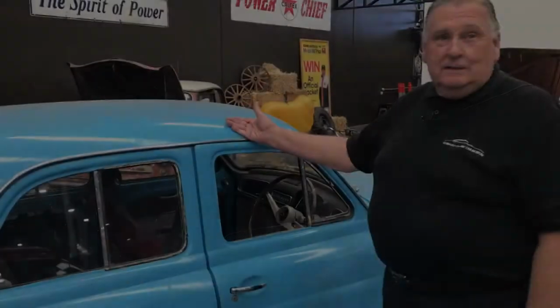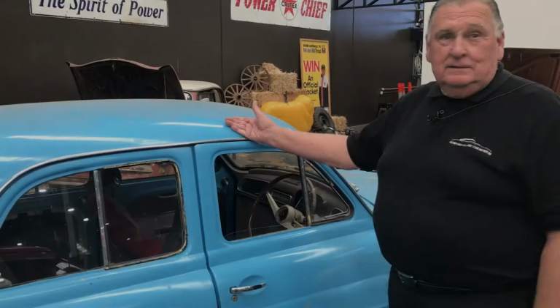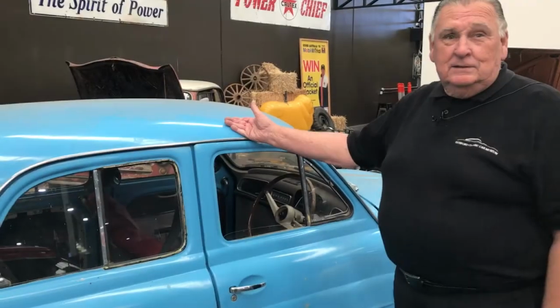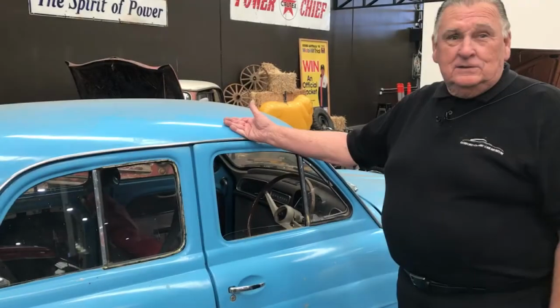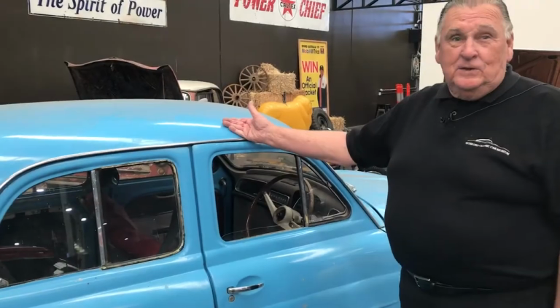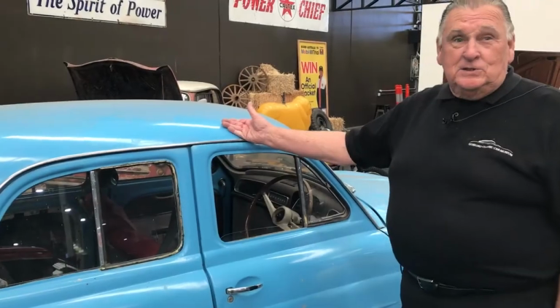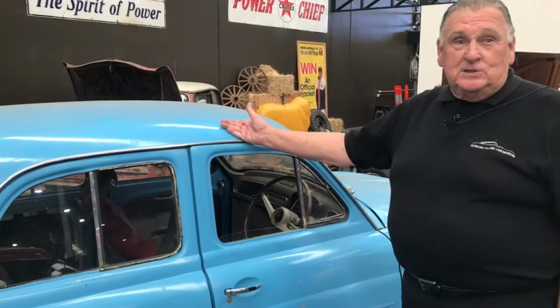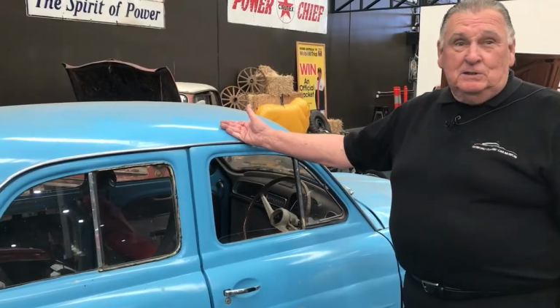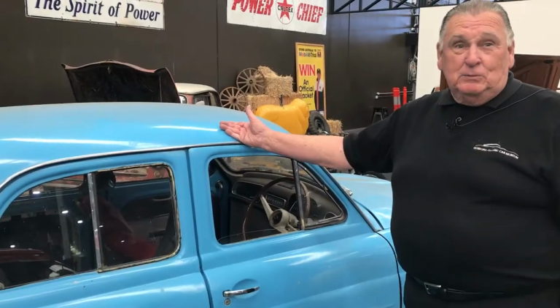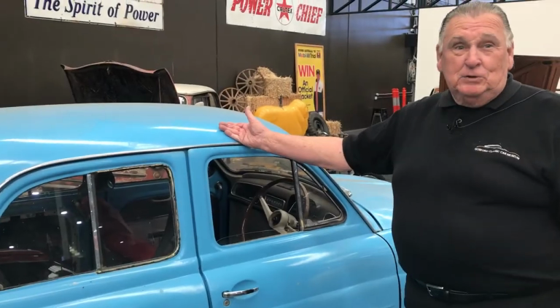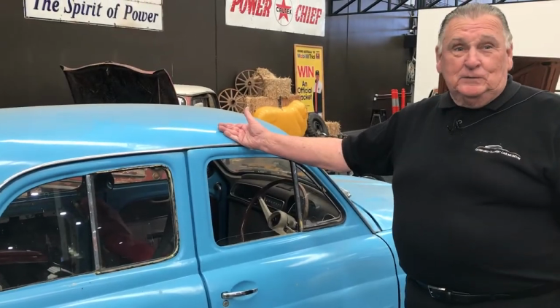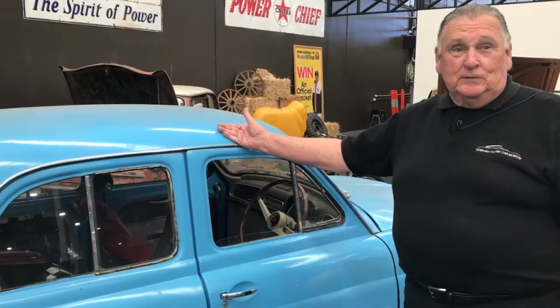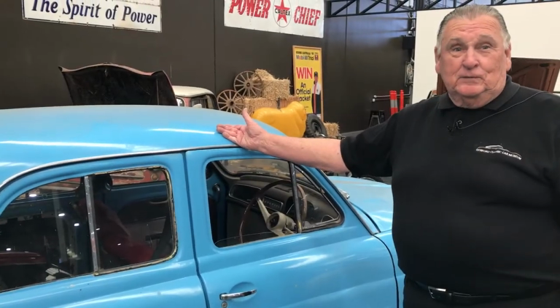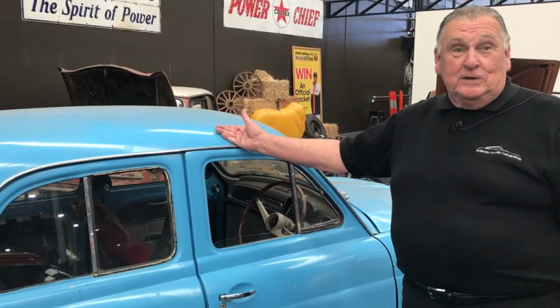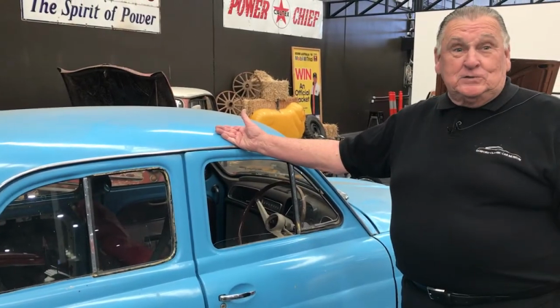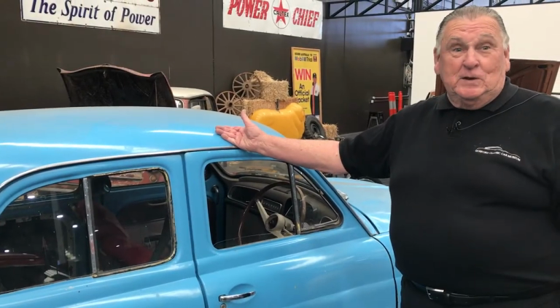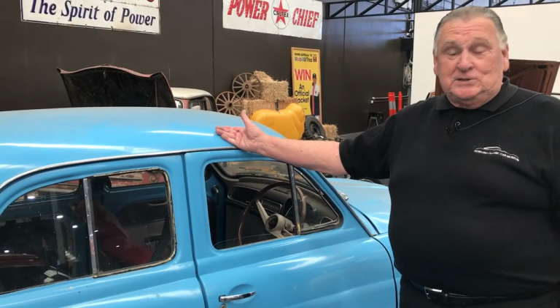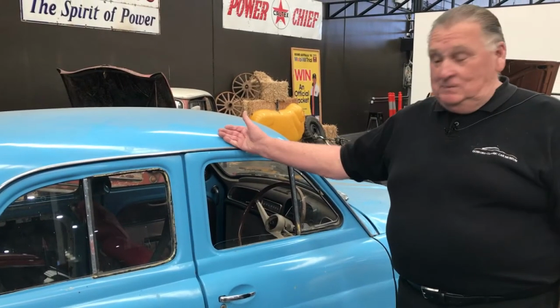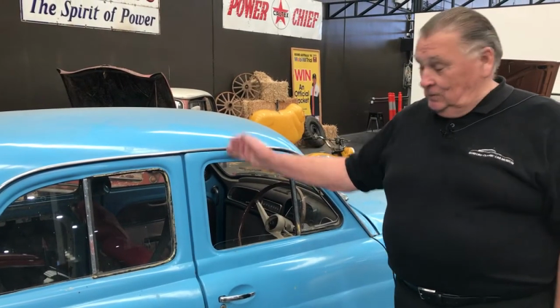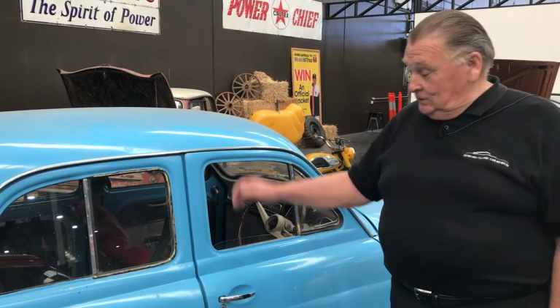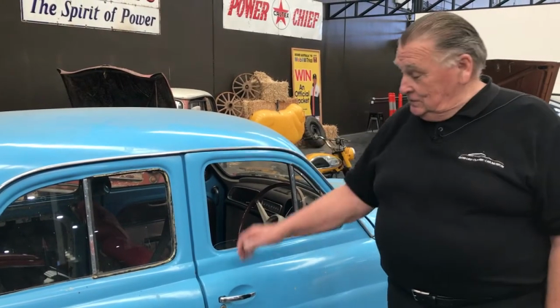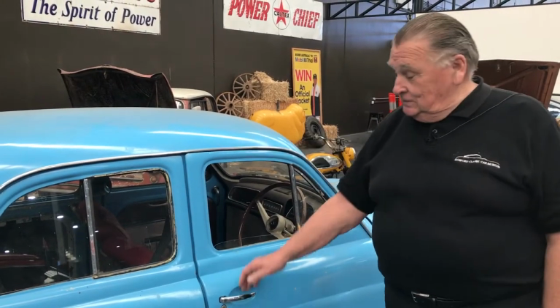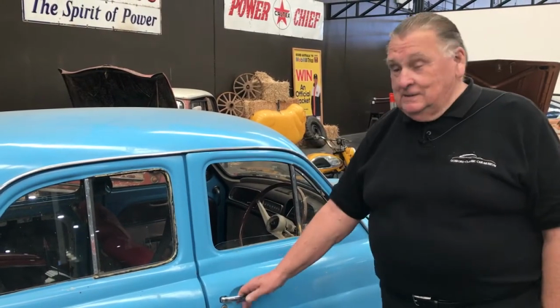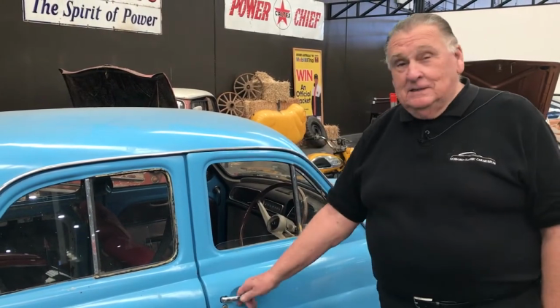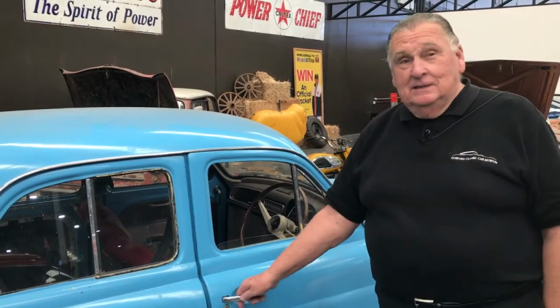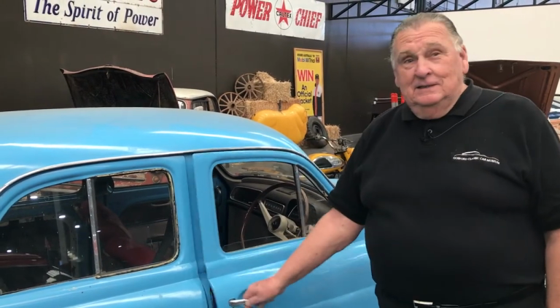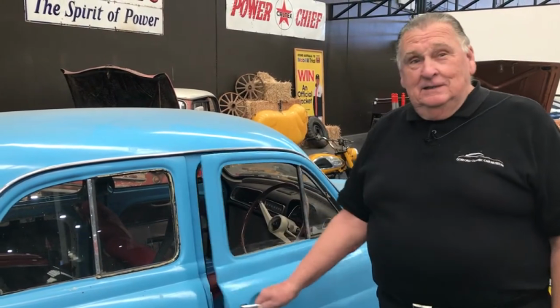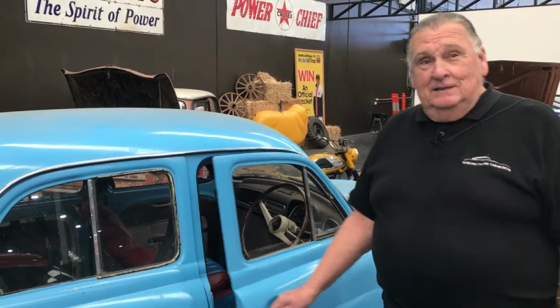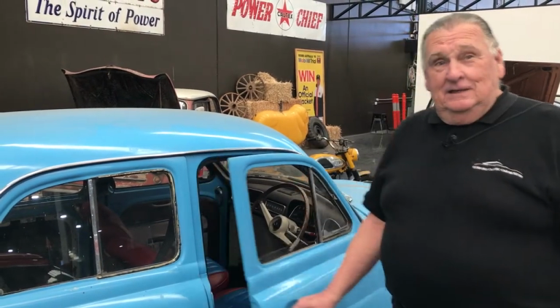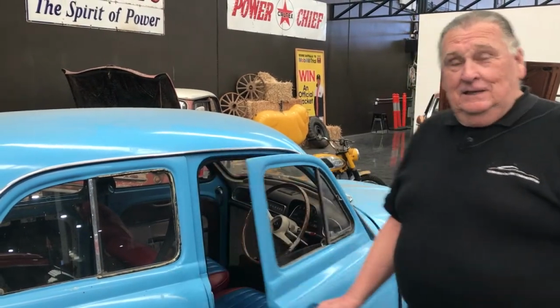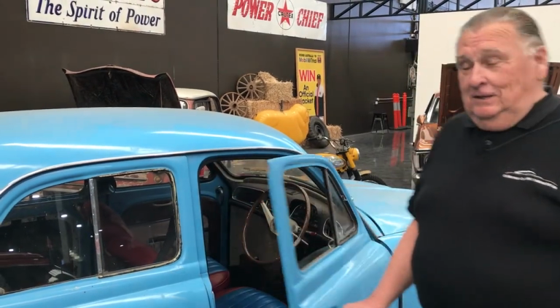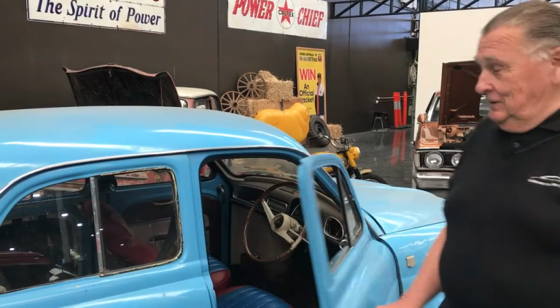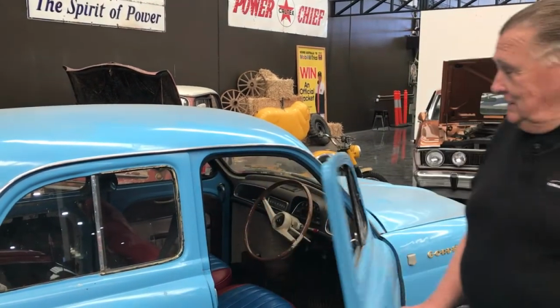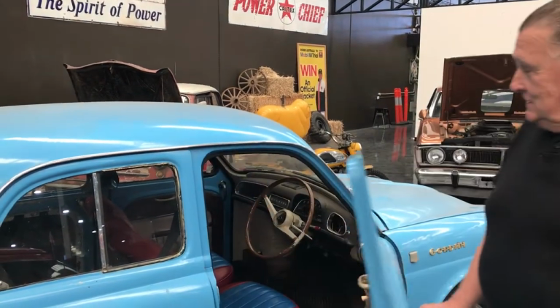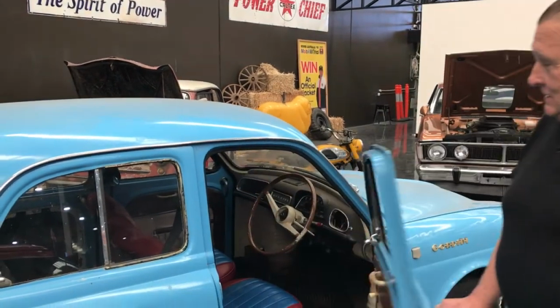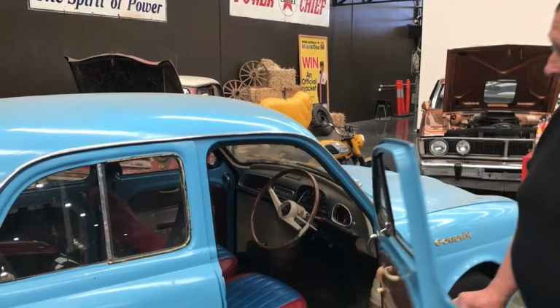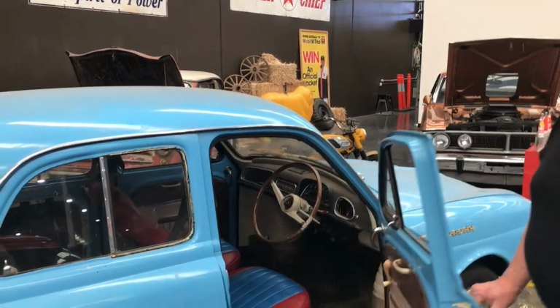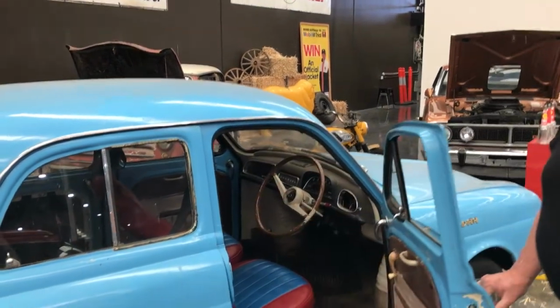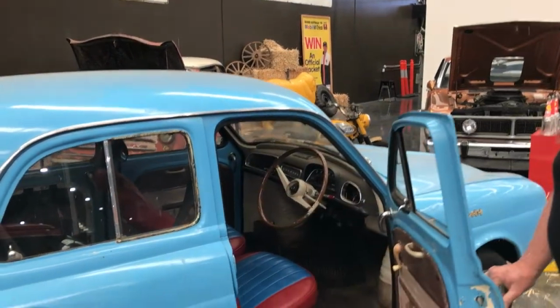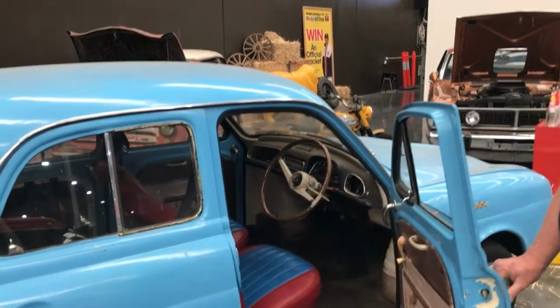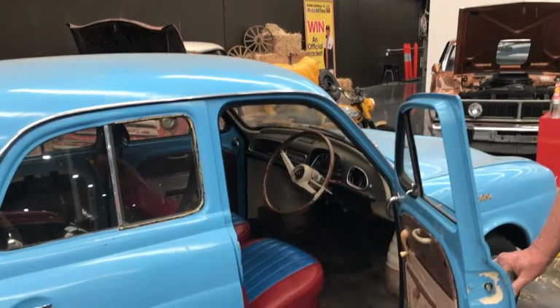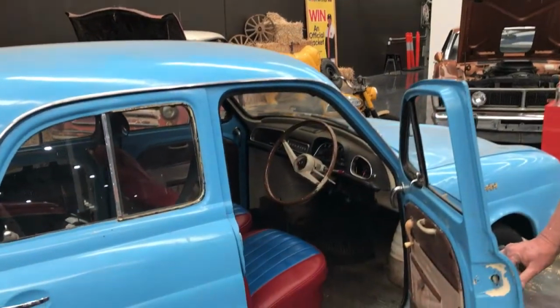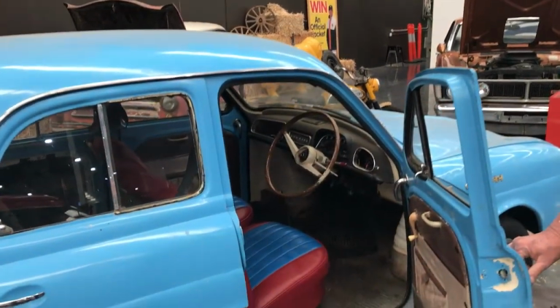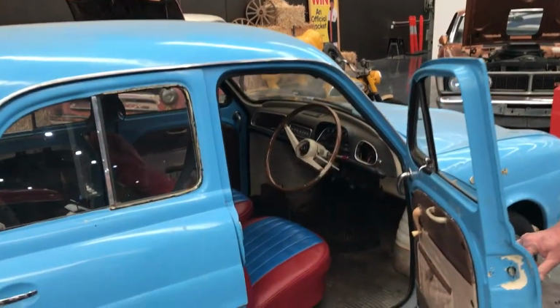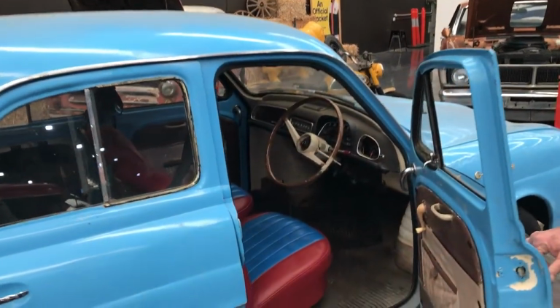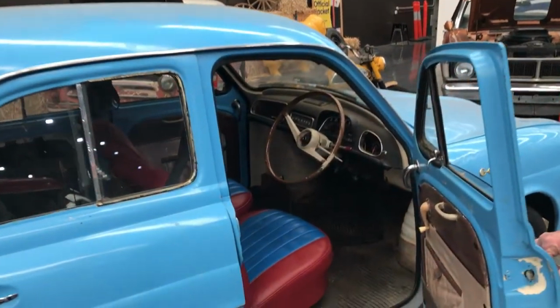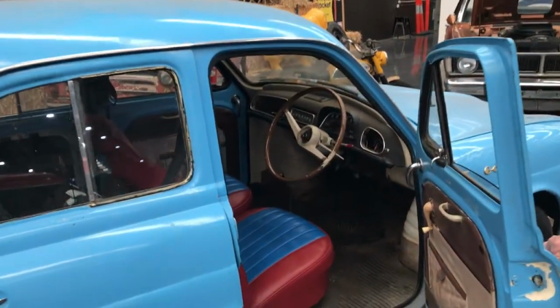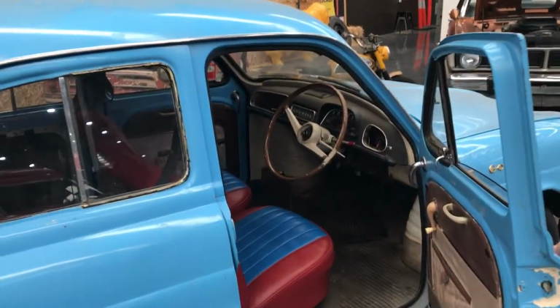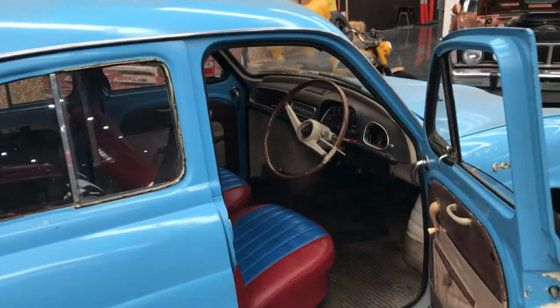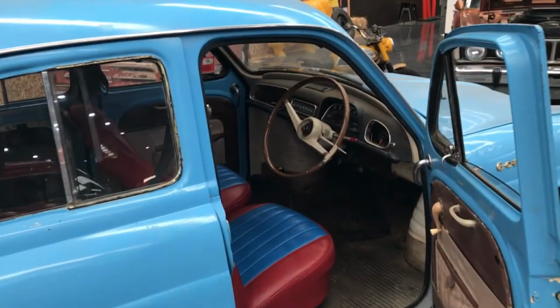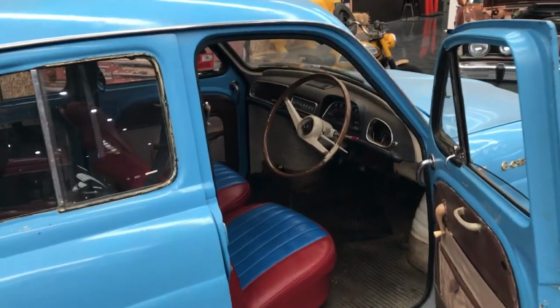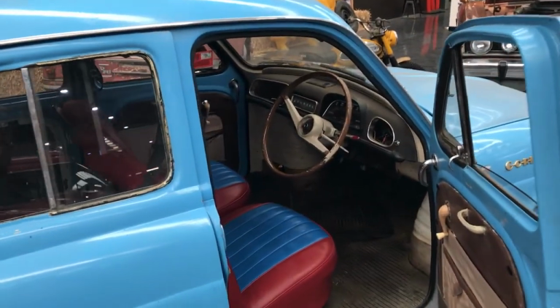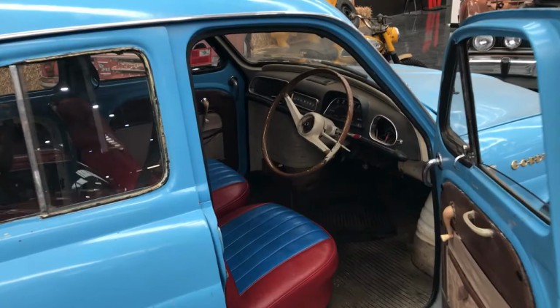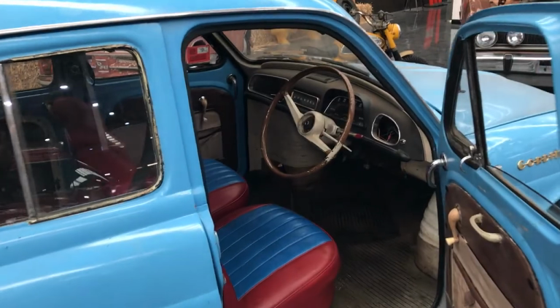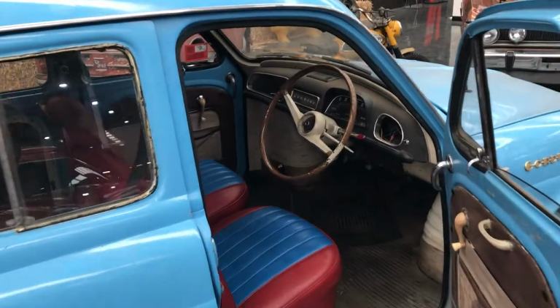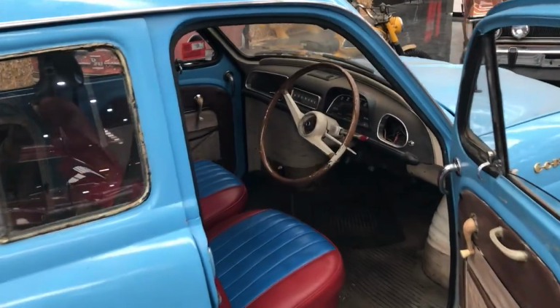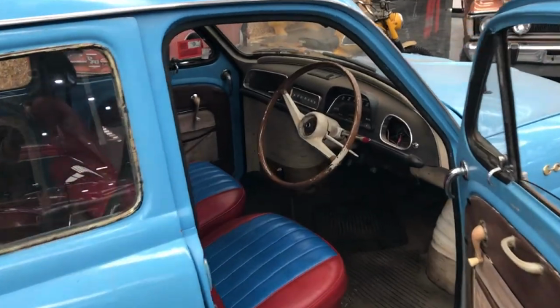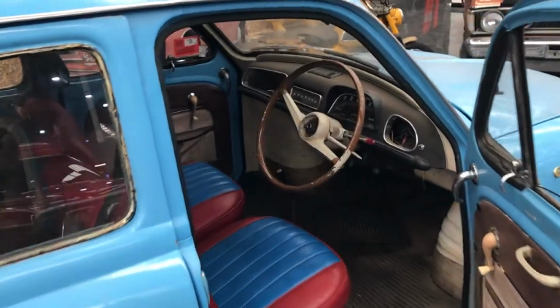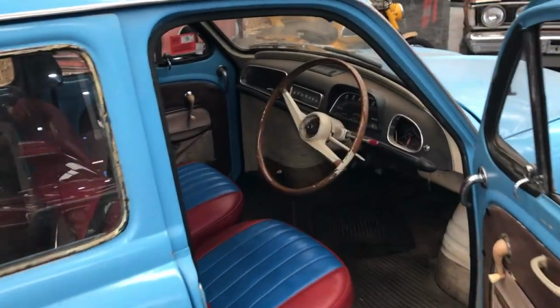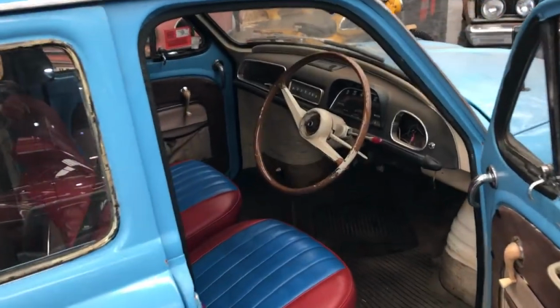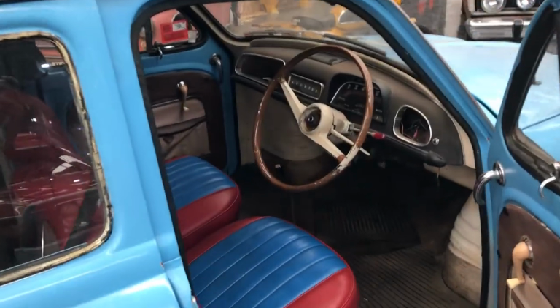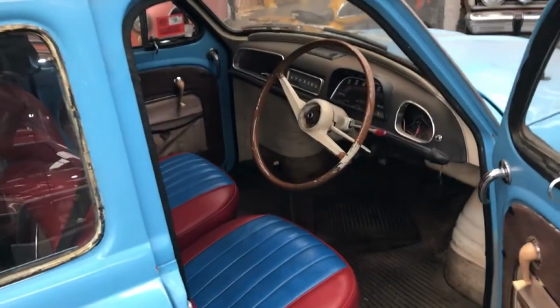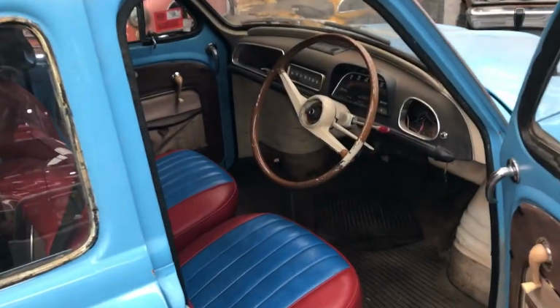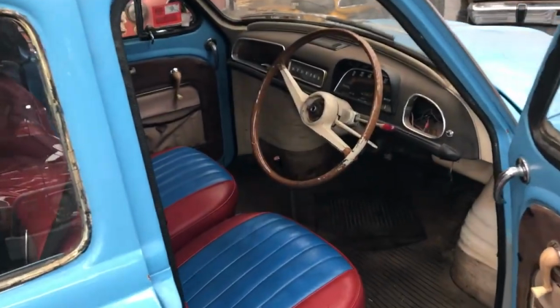It's finished in the beautiful French racing blue, and look at these seats — blue and red. Very French, very chic.